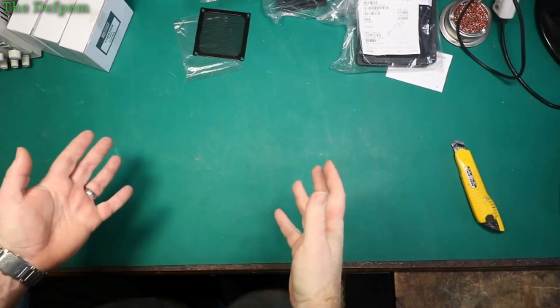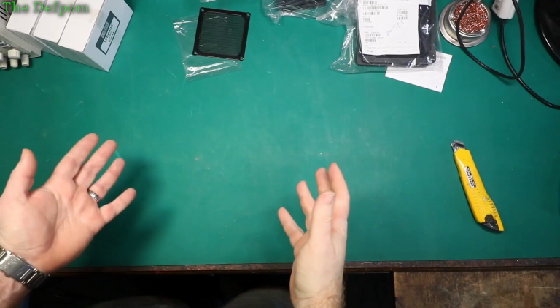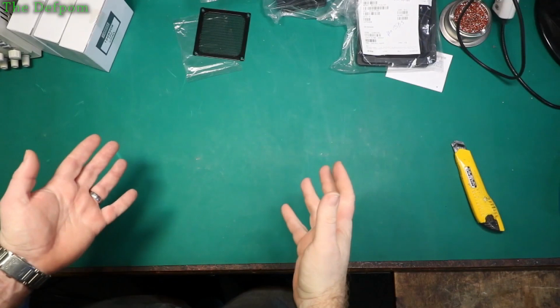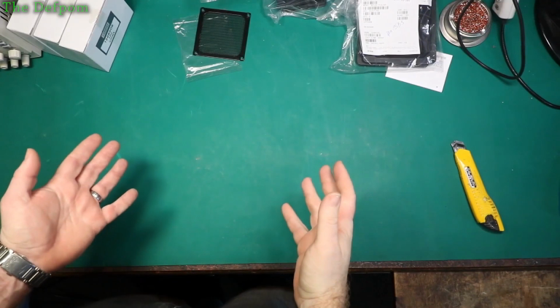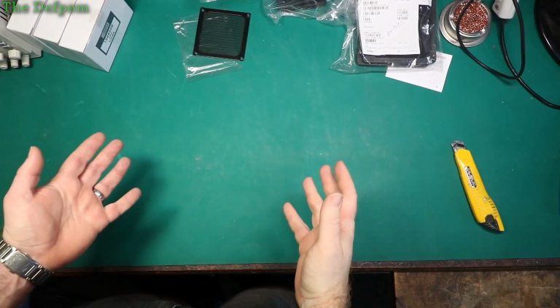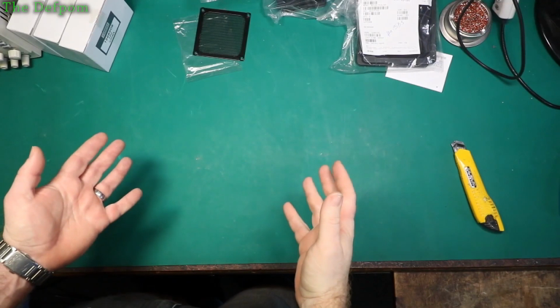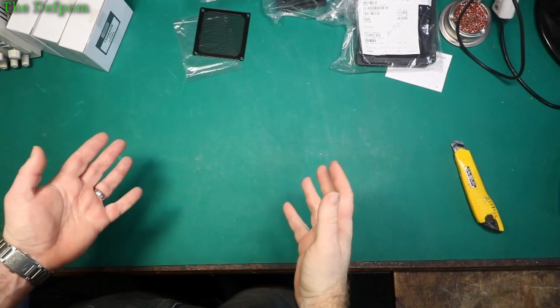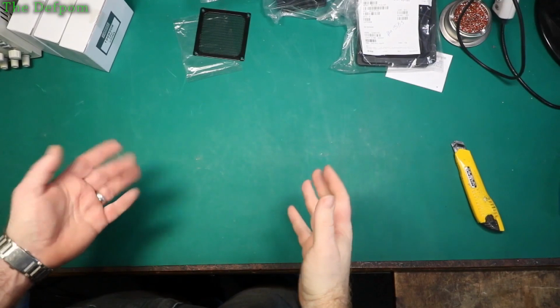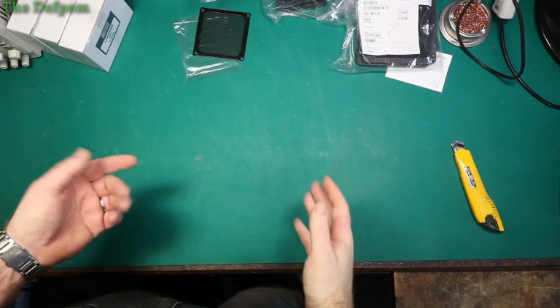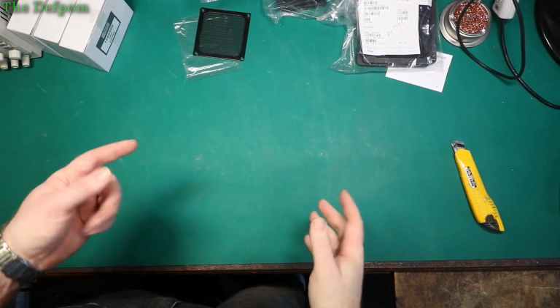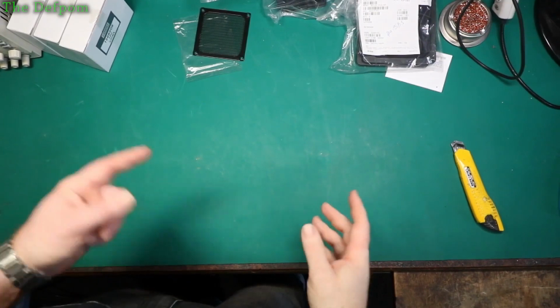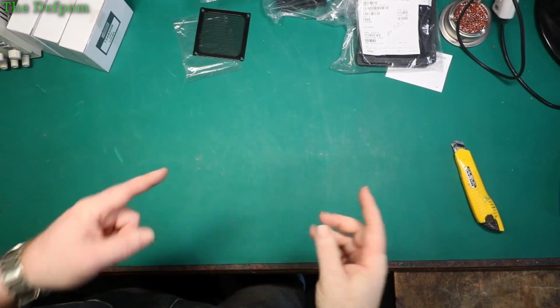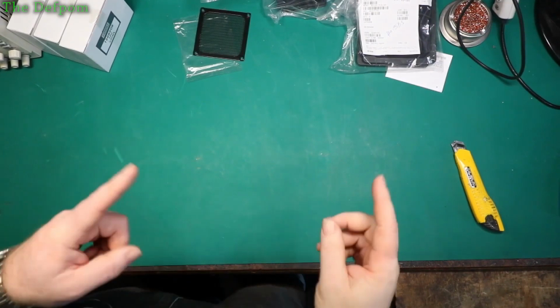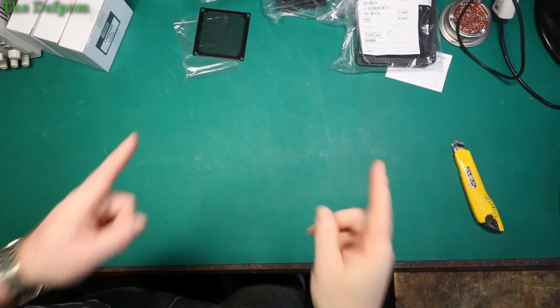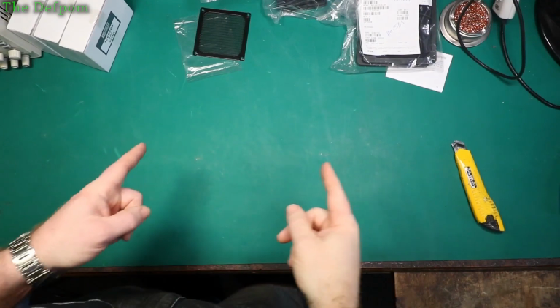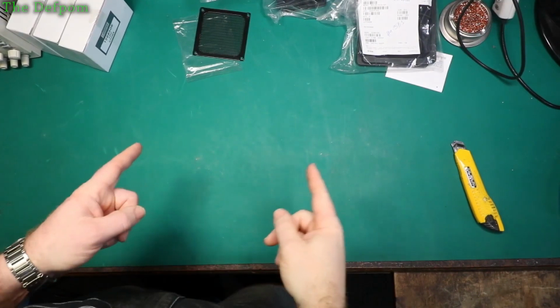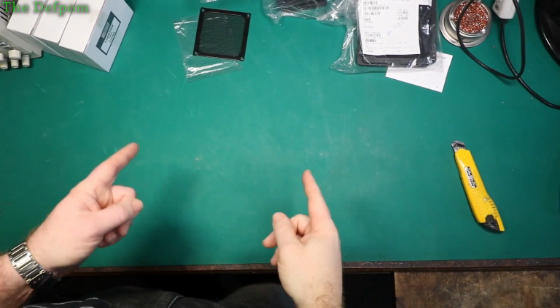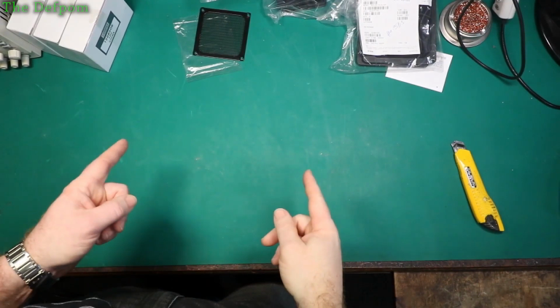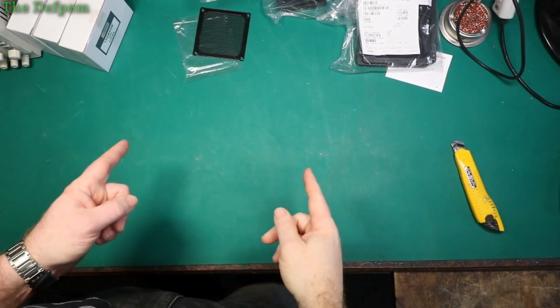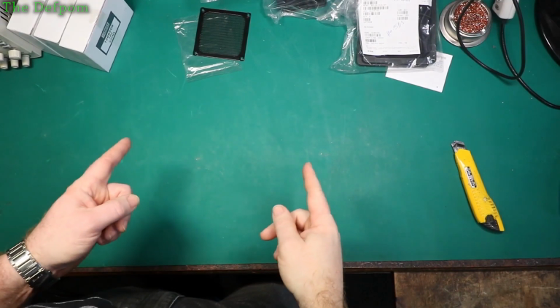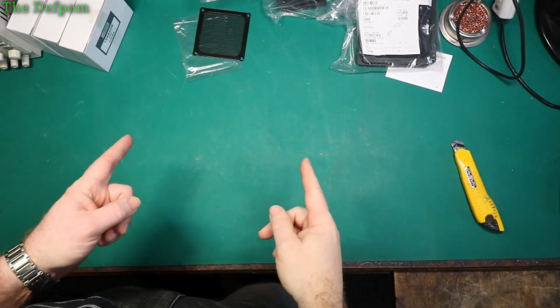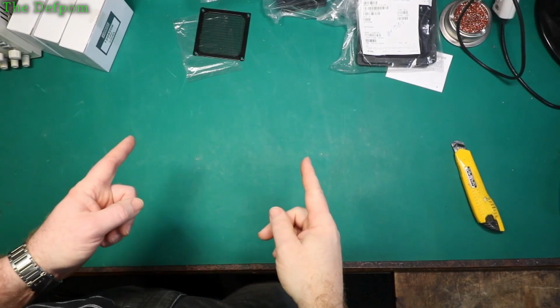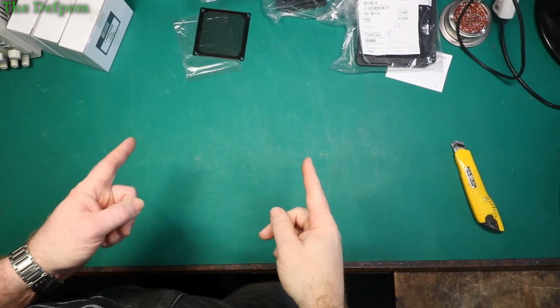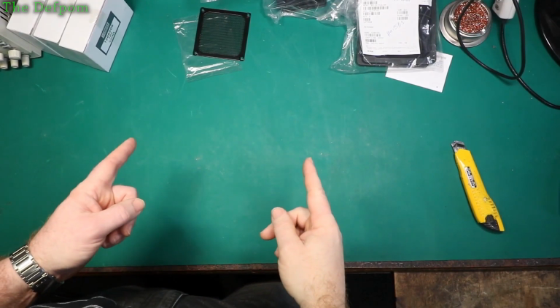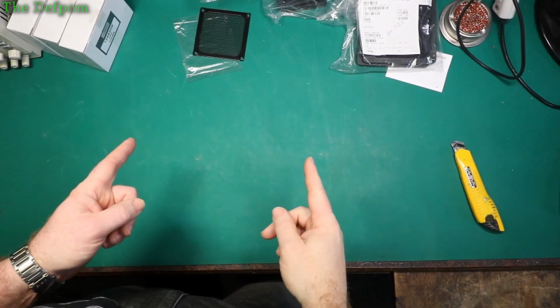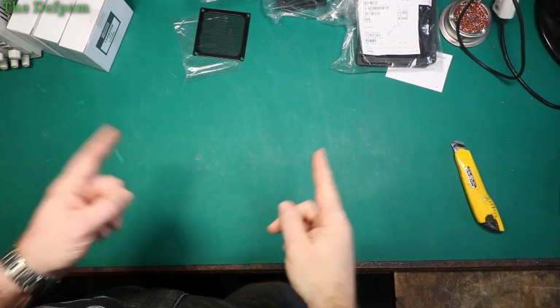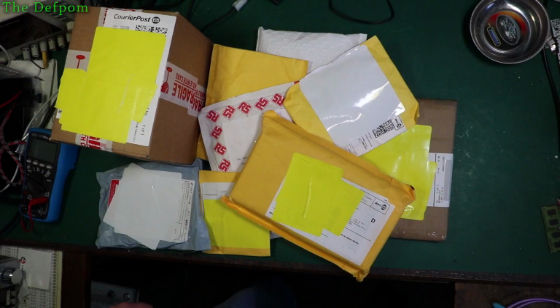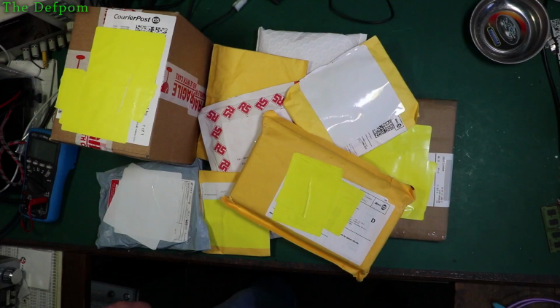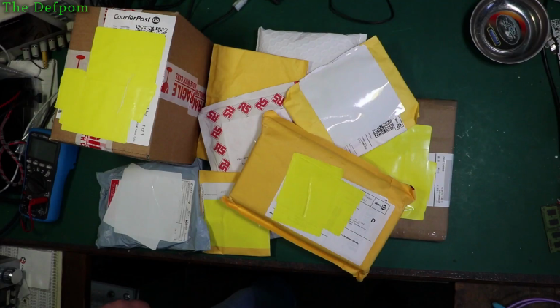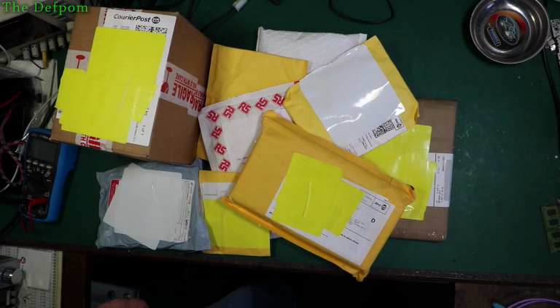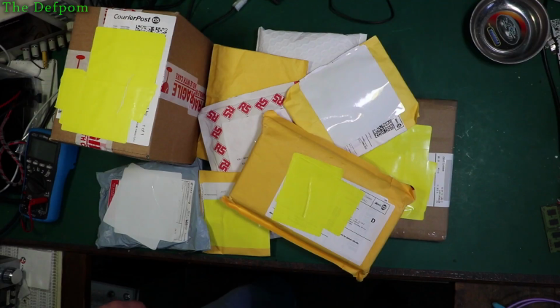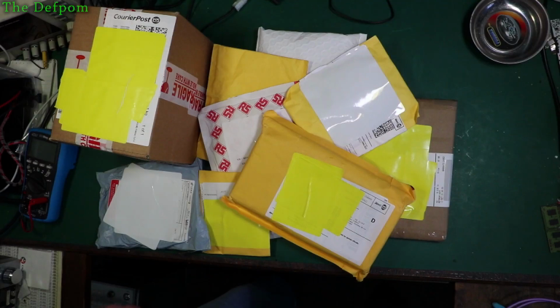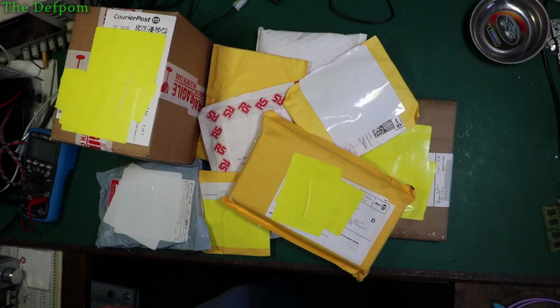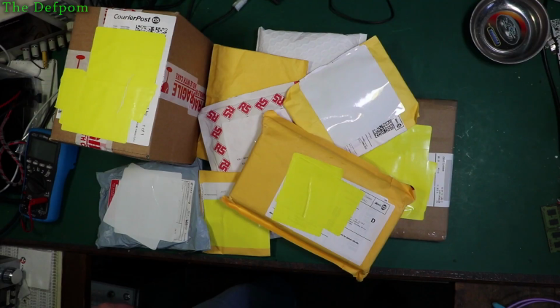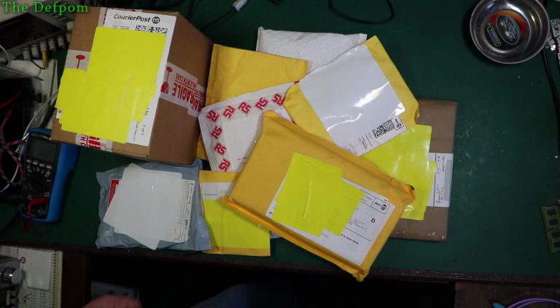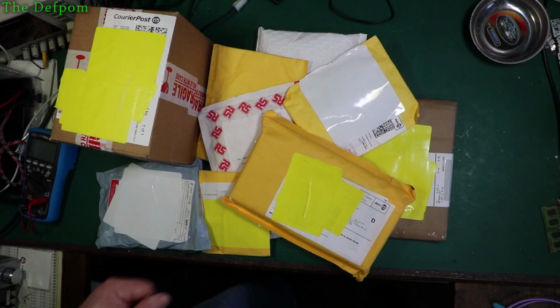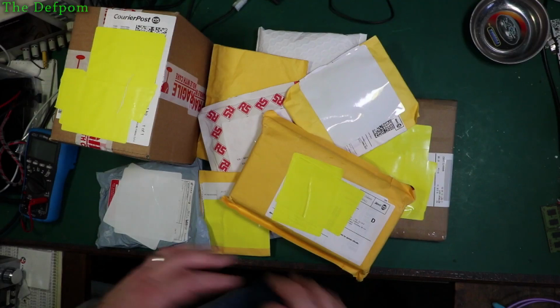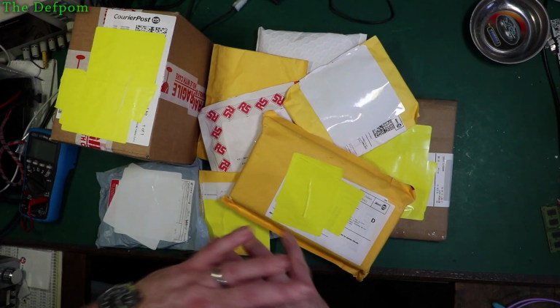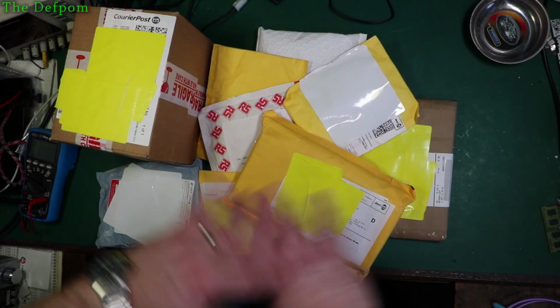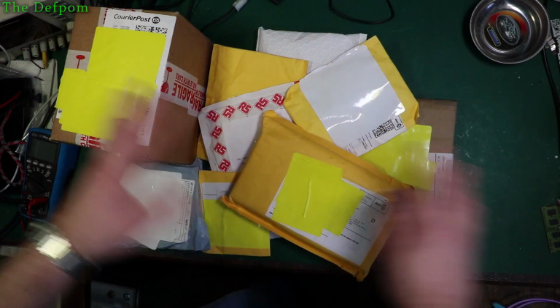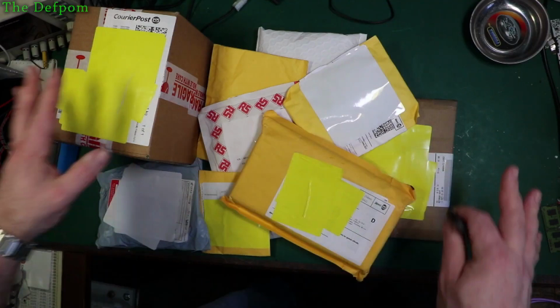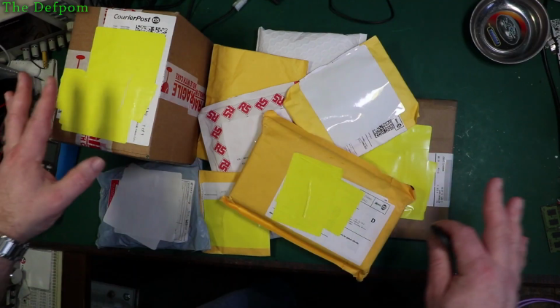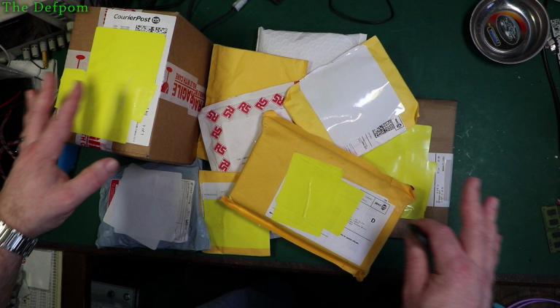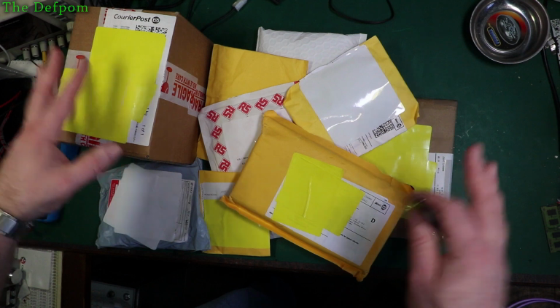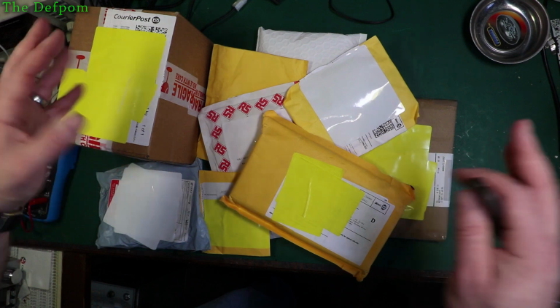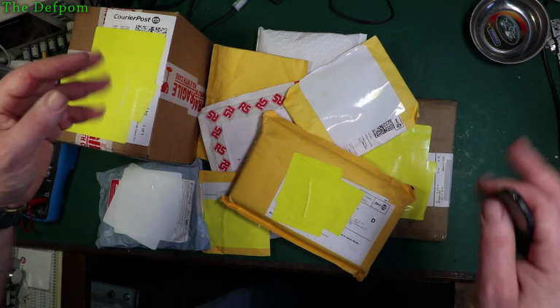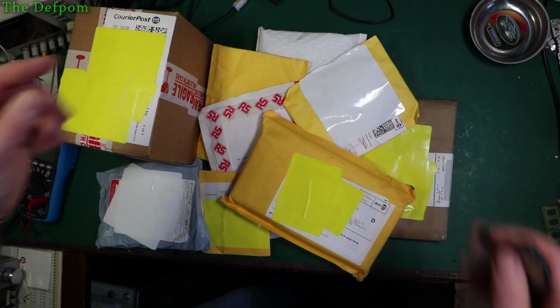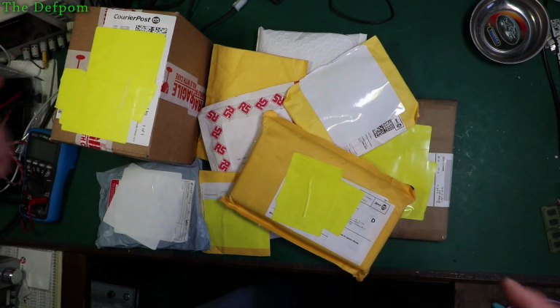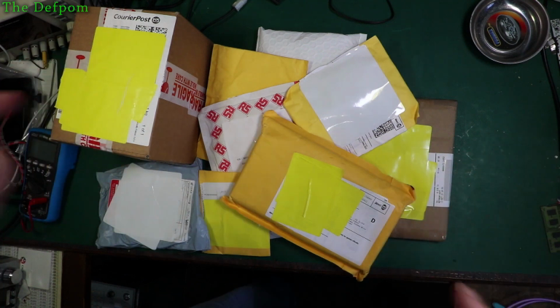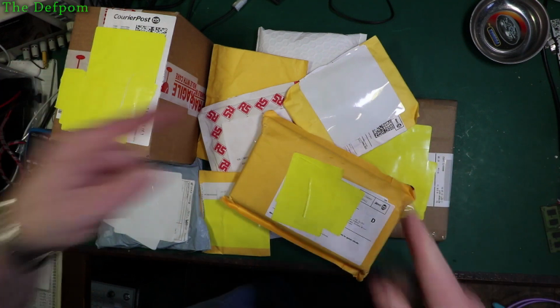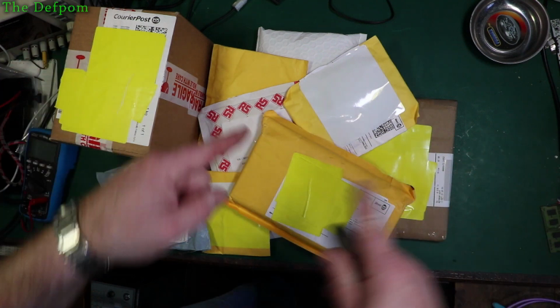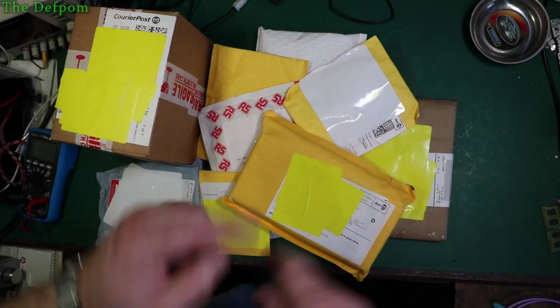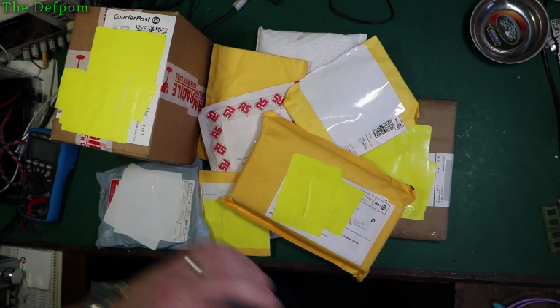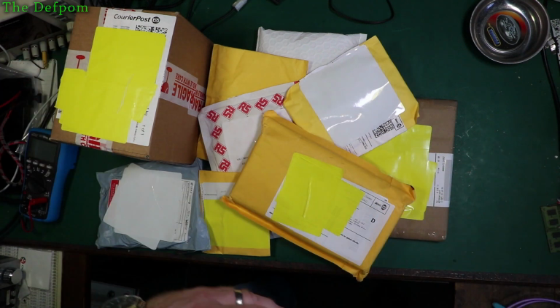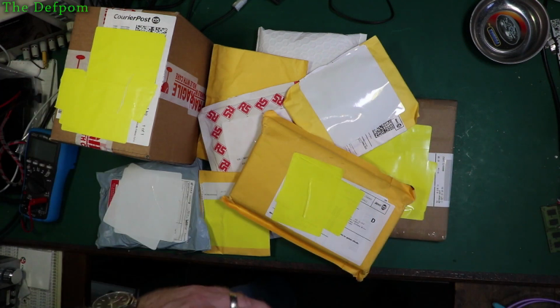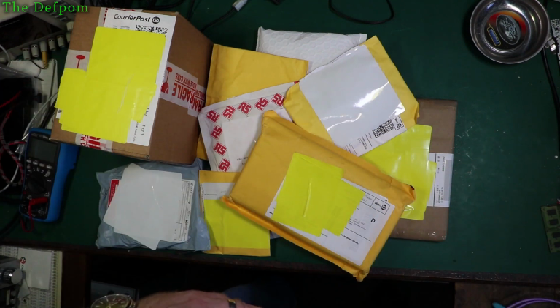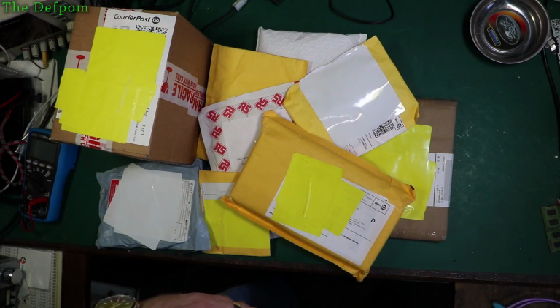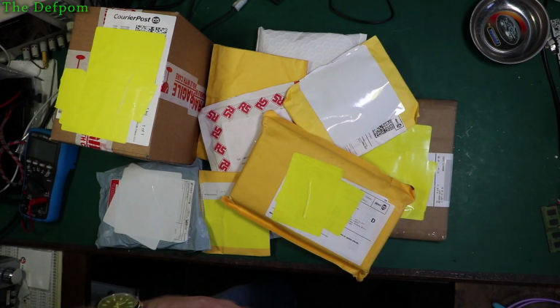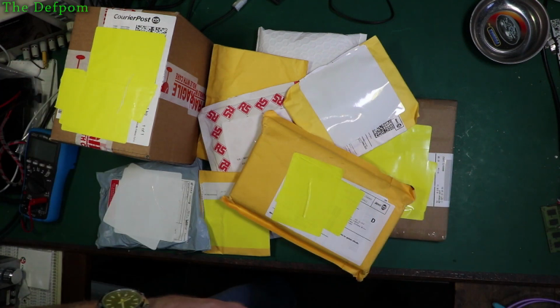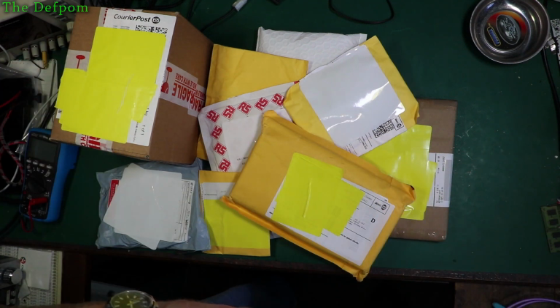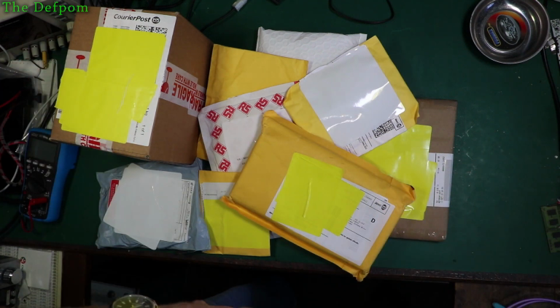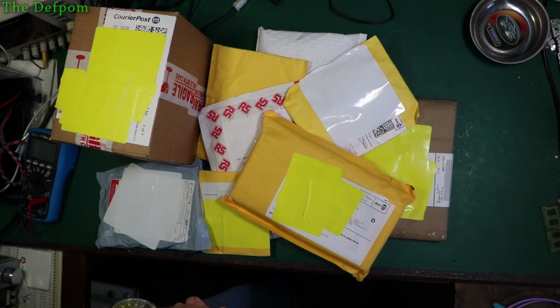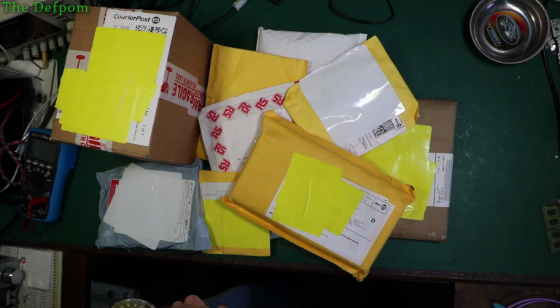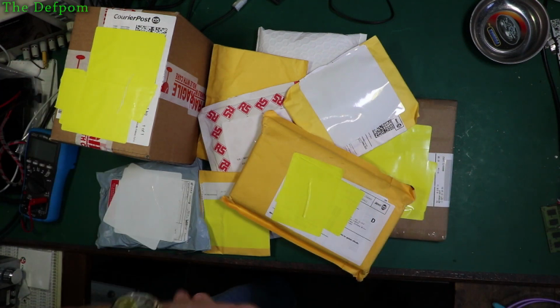Welcome to Mailbag, where I spend my money so you don't have to spend yours. I've got a whole bunch of mailbag stuff here. Stick around and I'll show you what I've purchased this time.